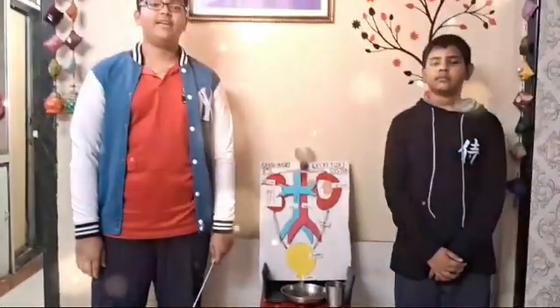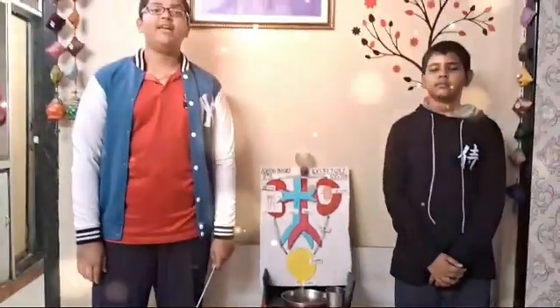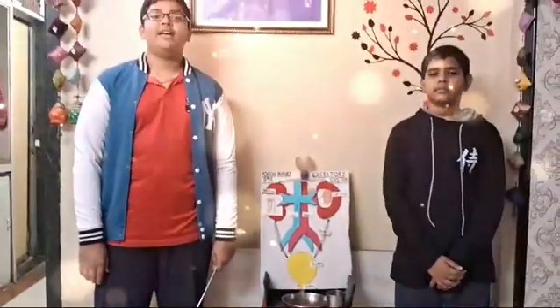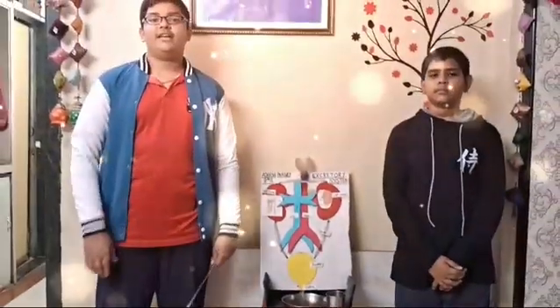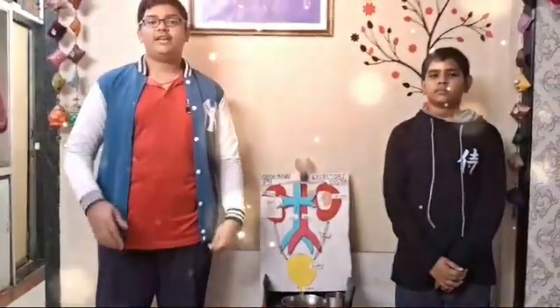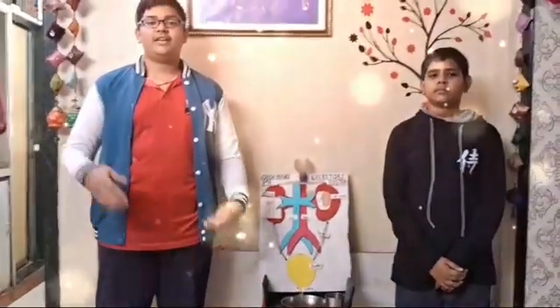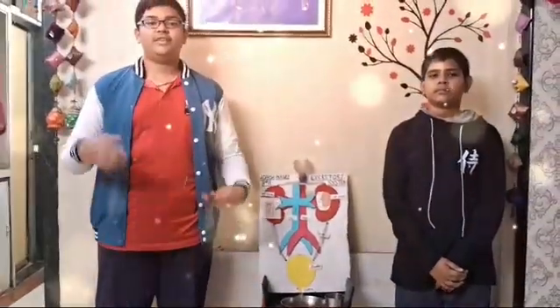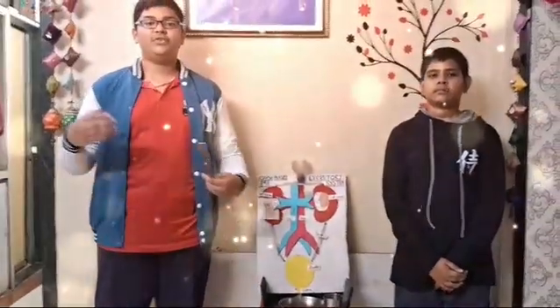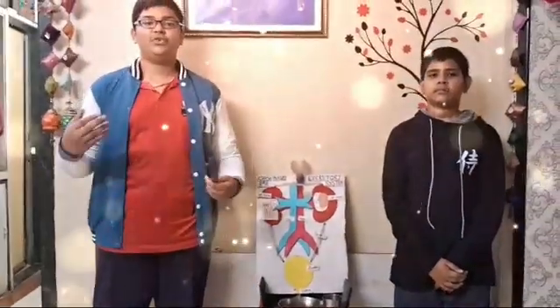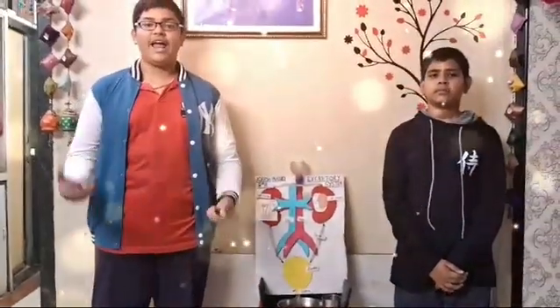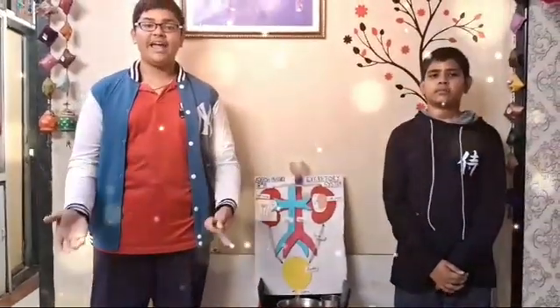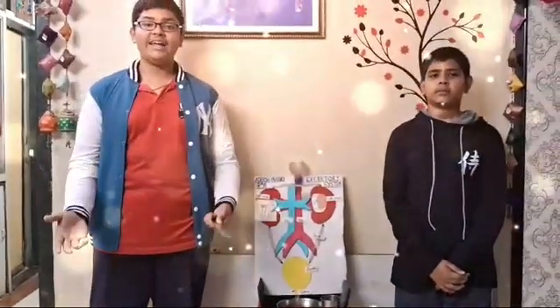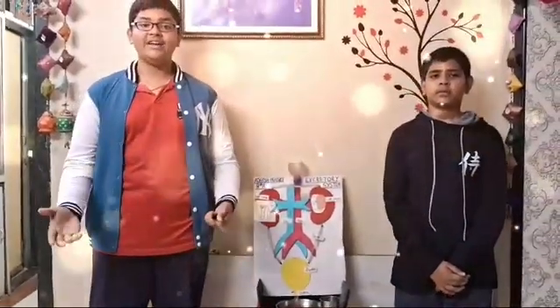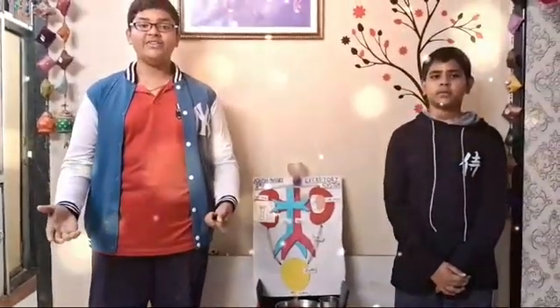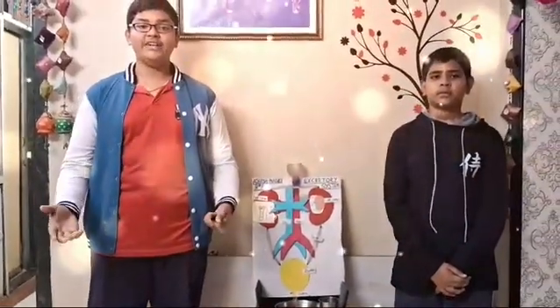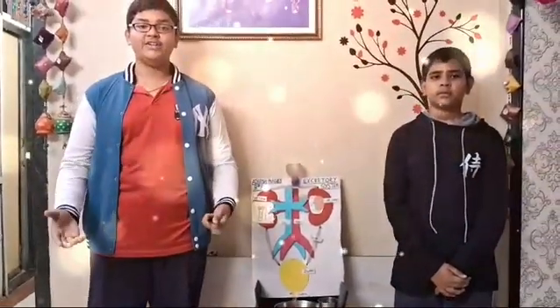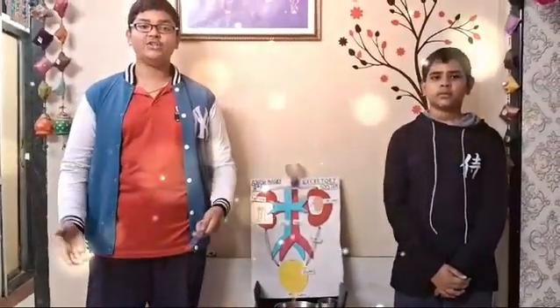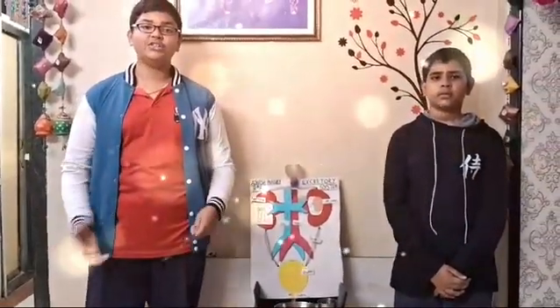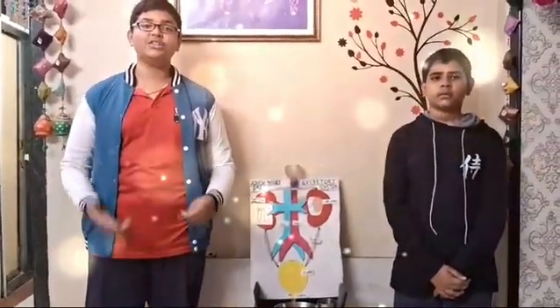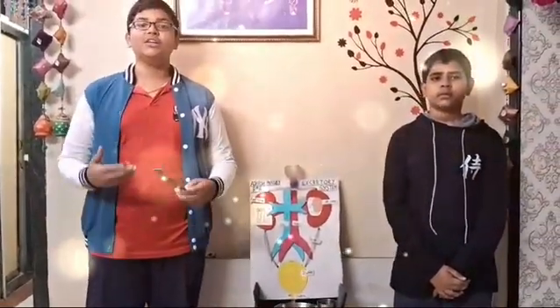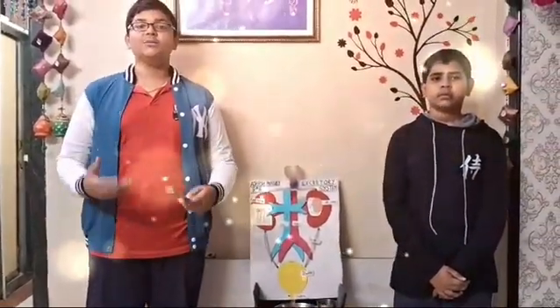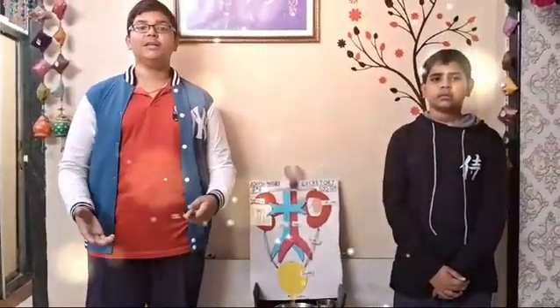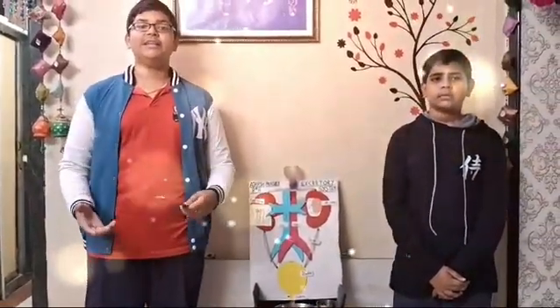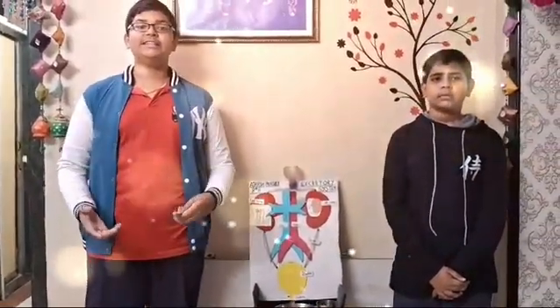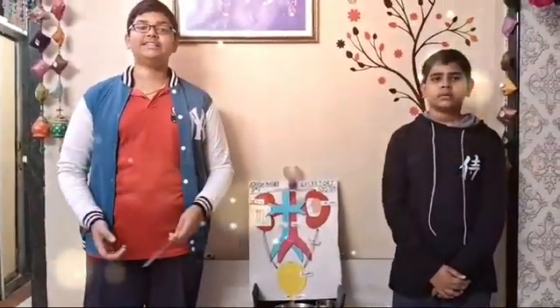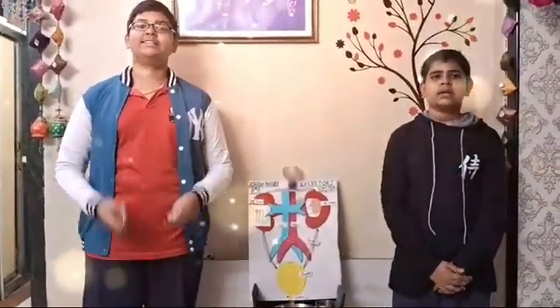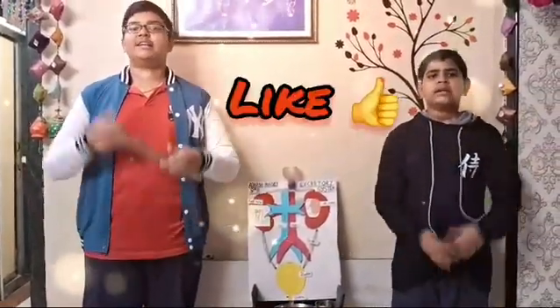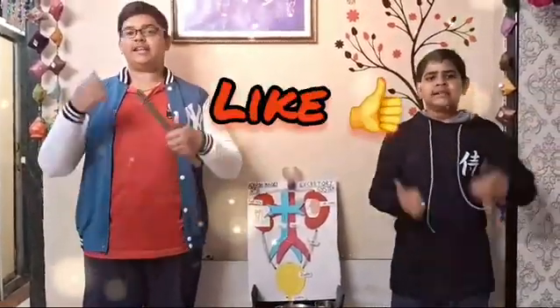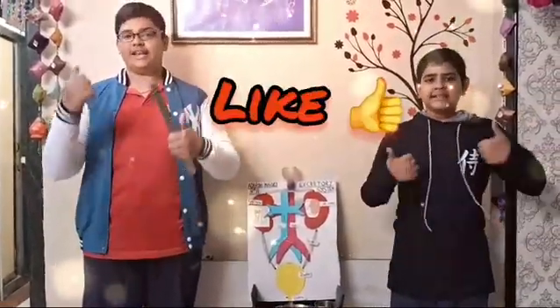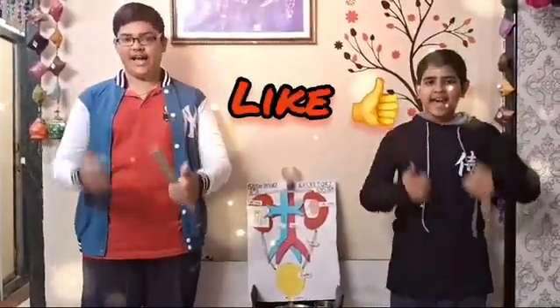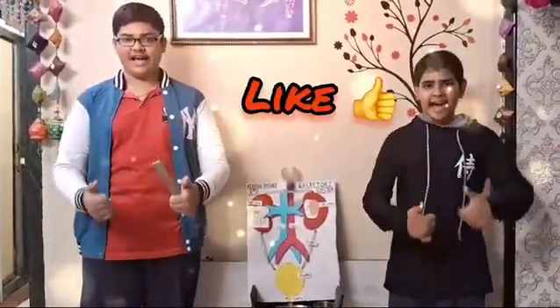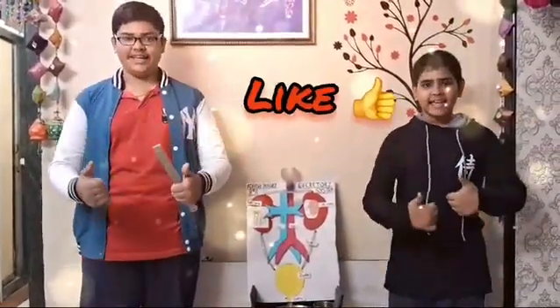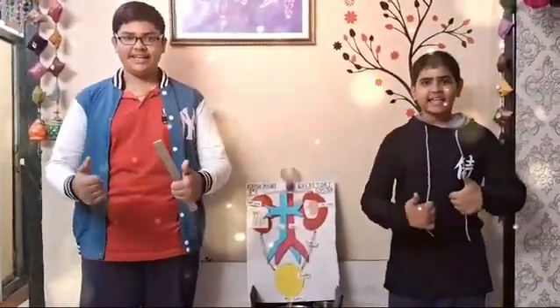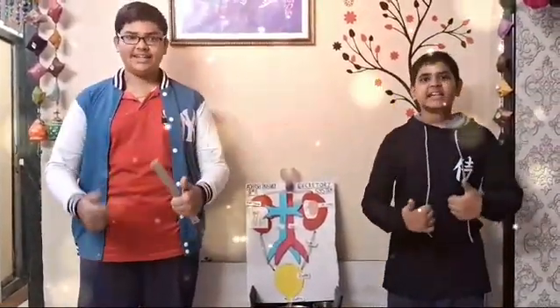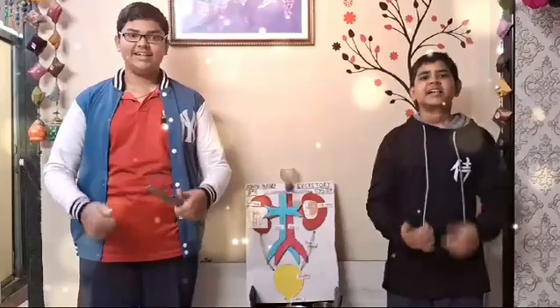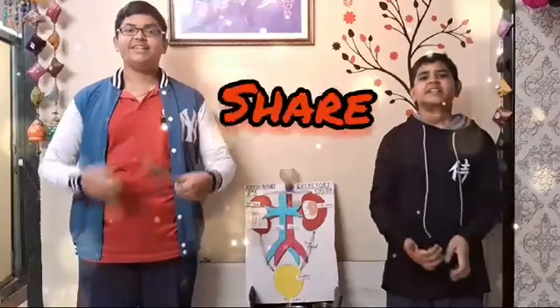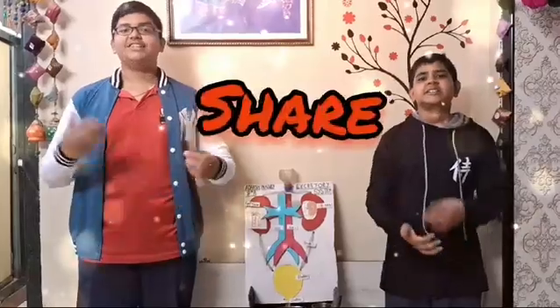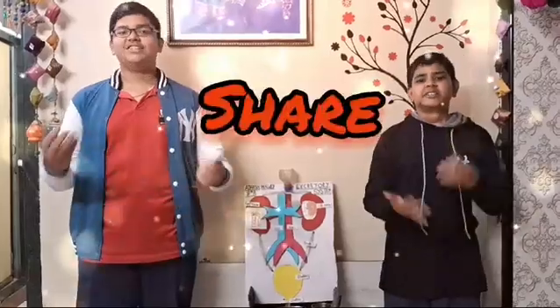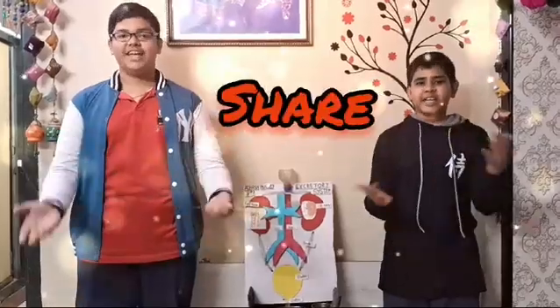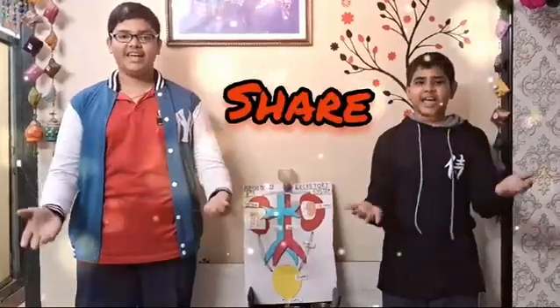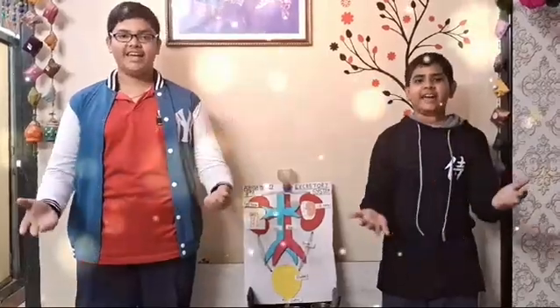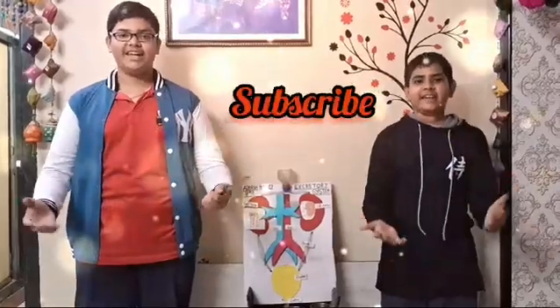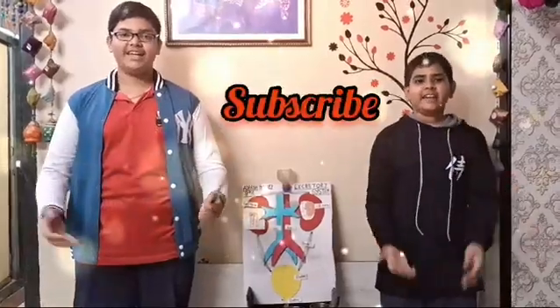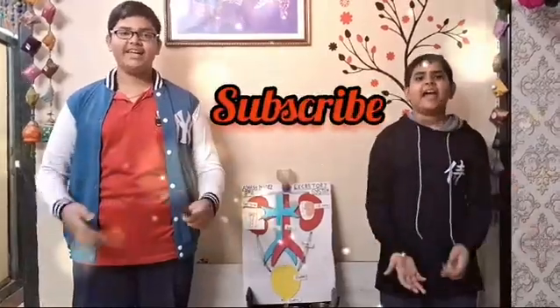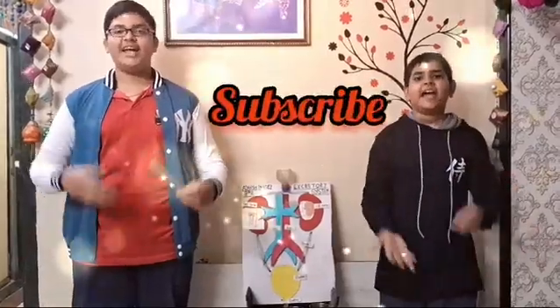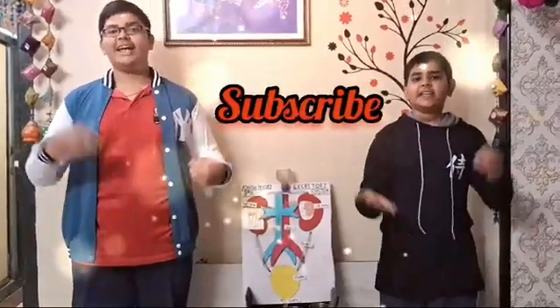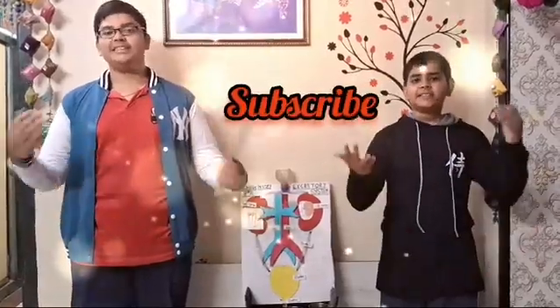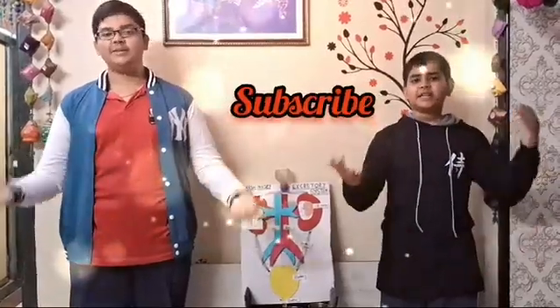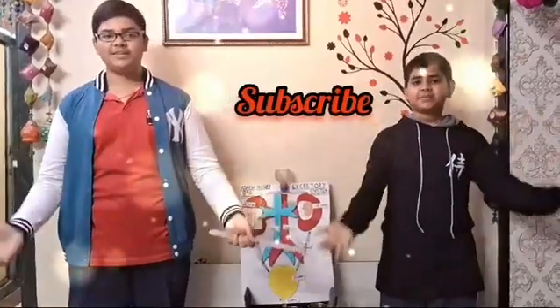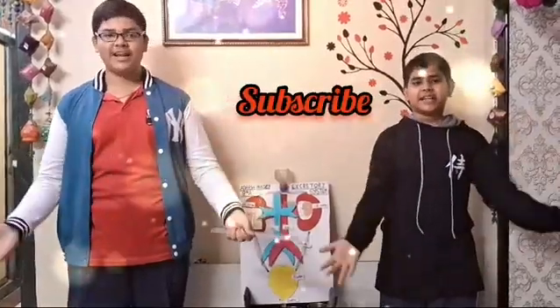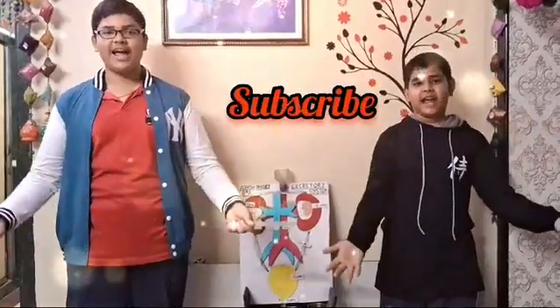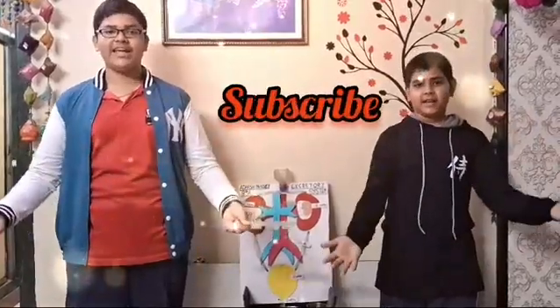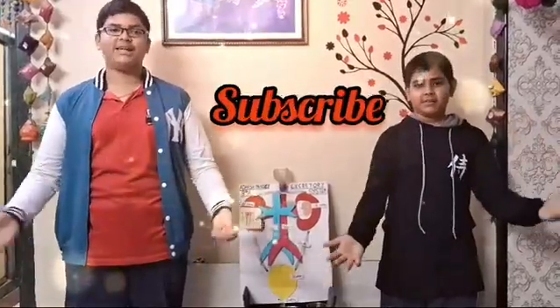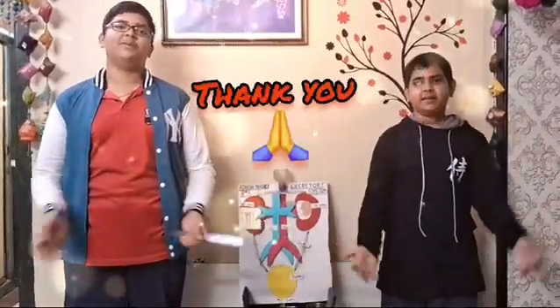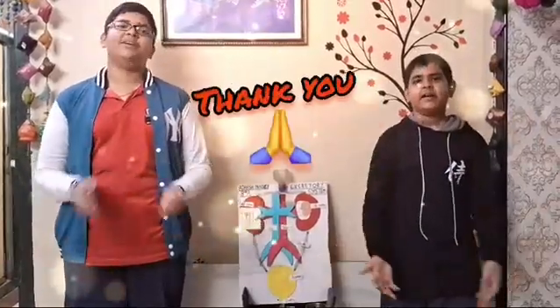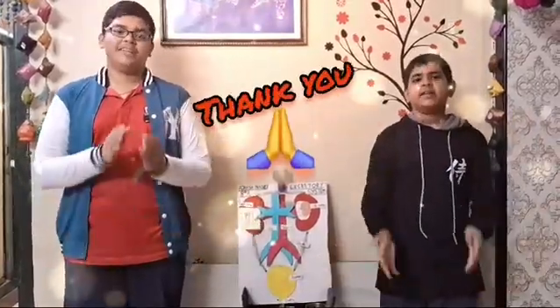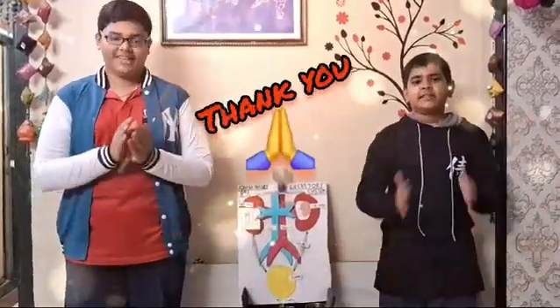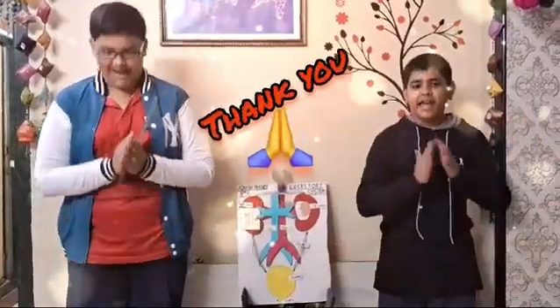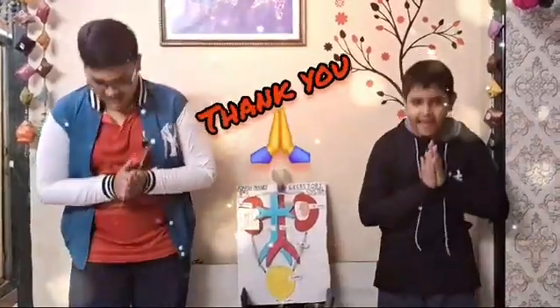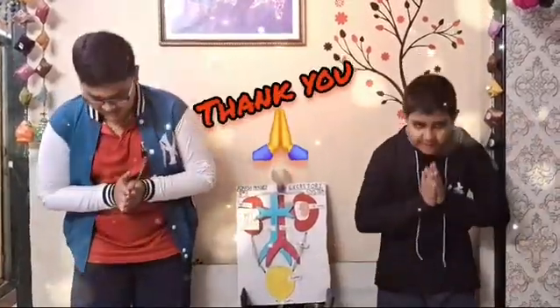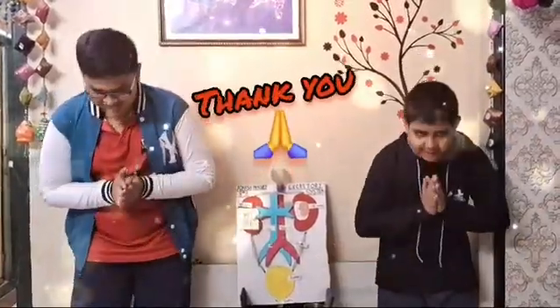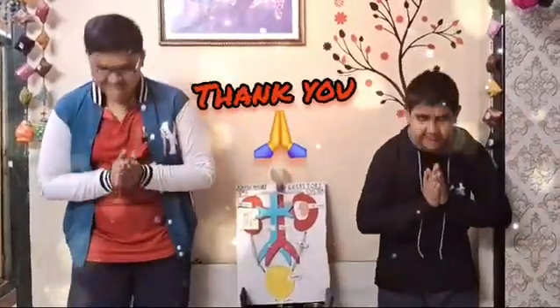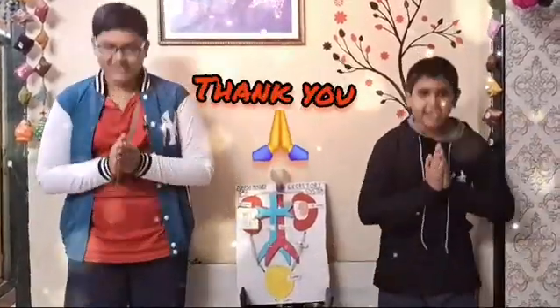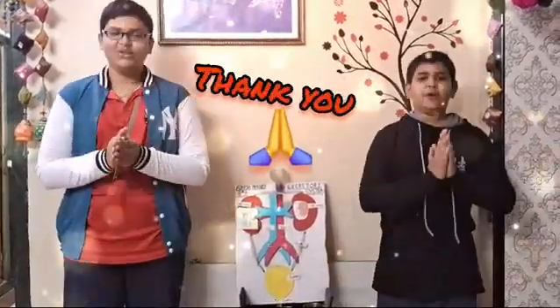If you like our videos, please like, share and subscribe. Thank you.